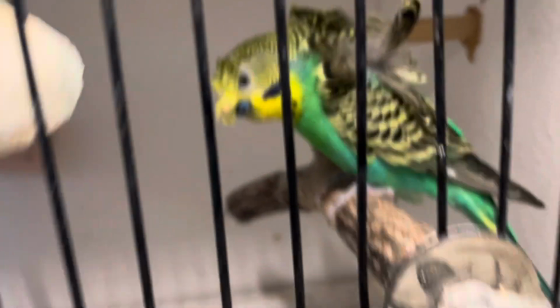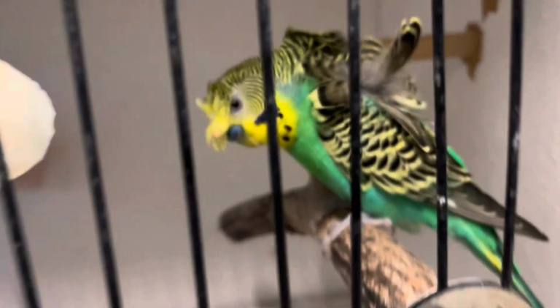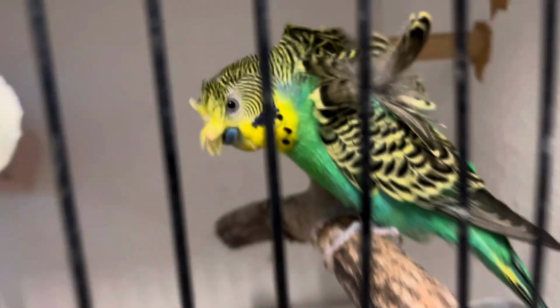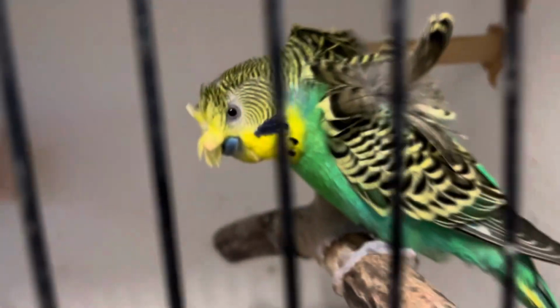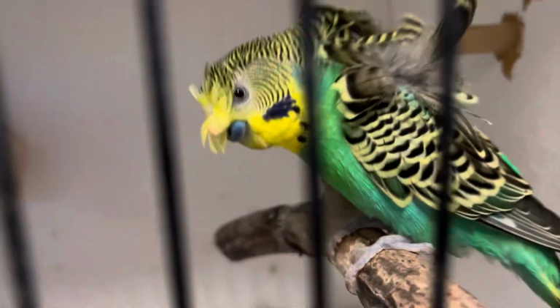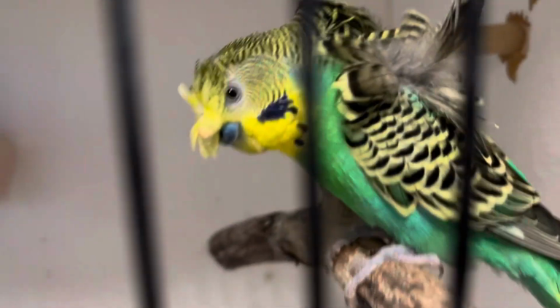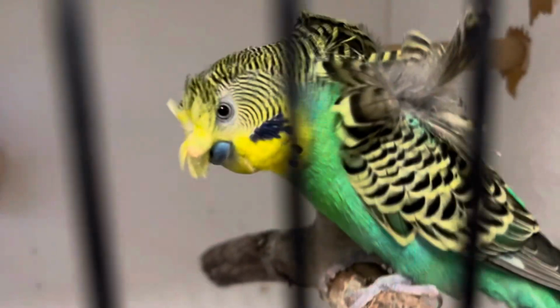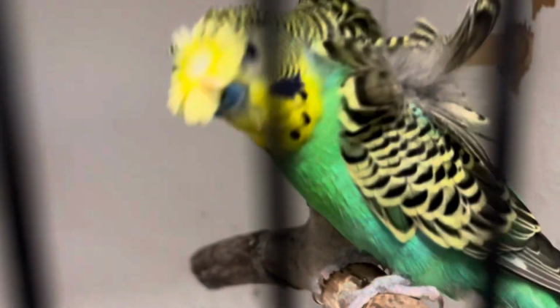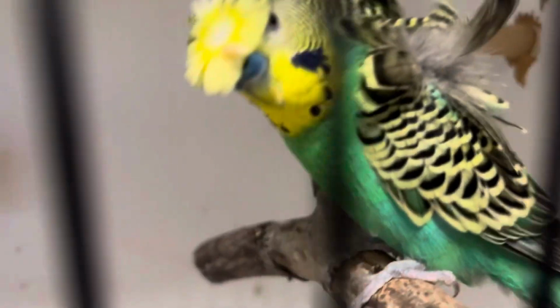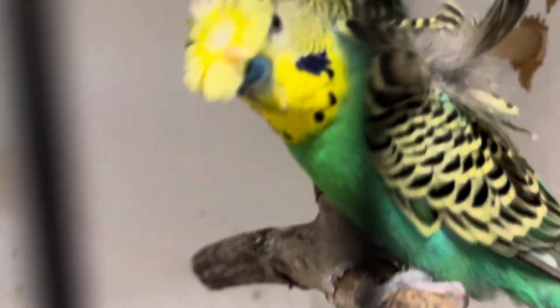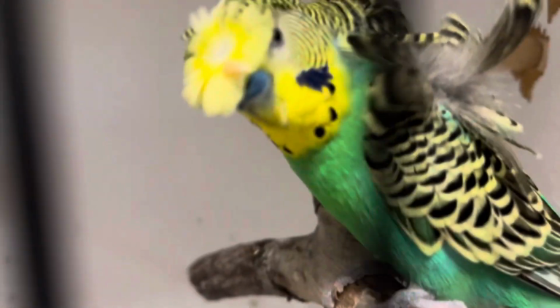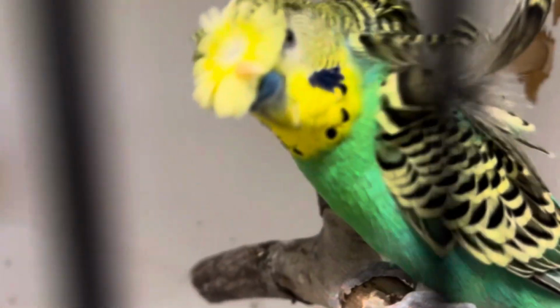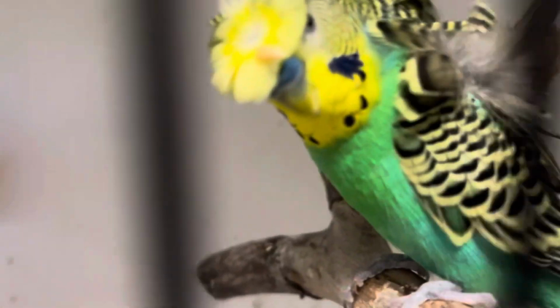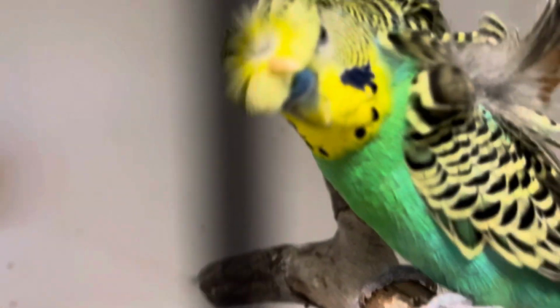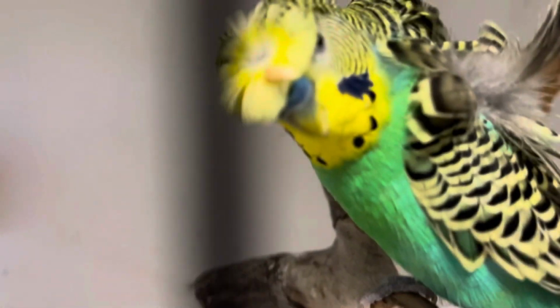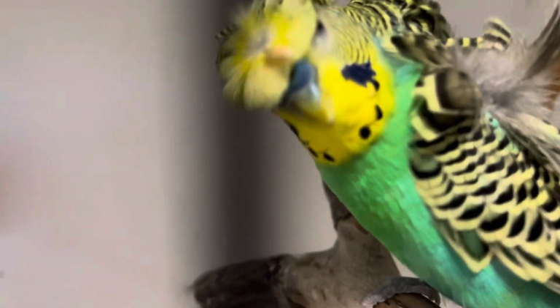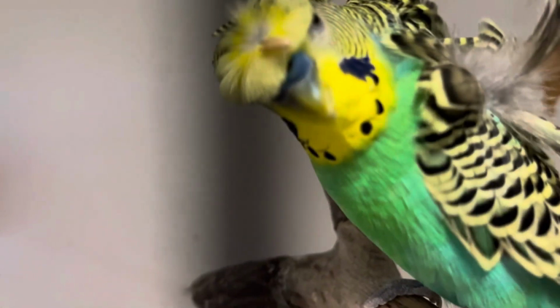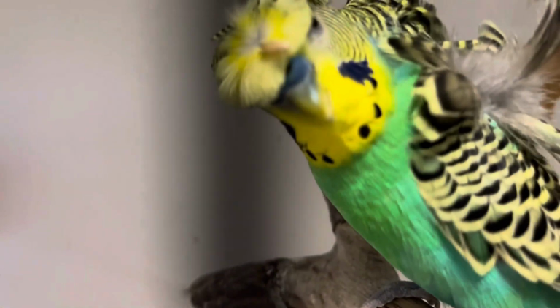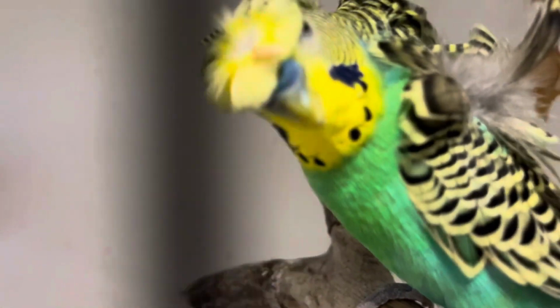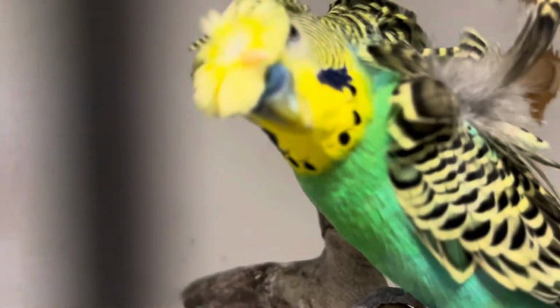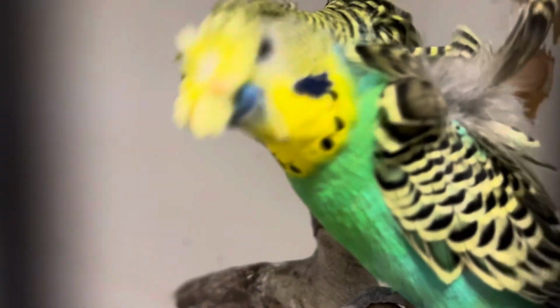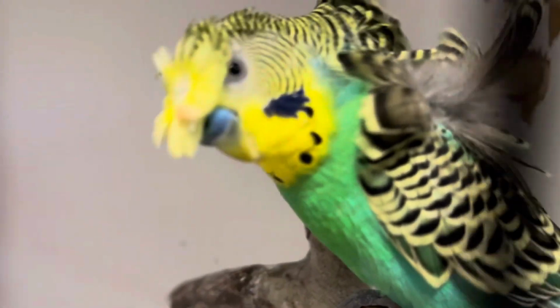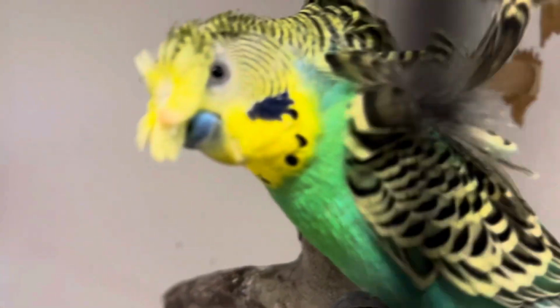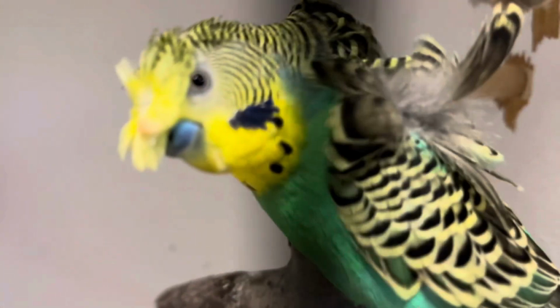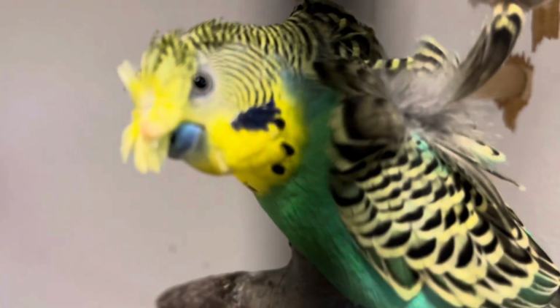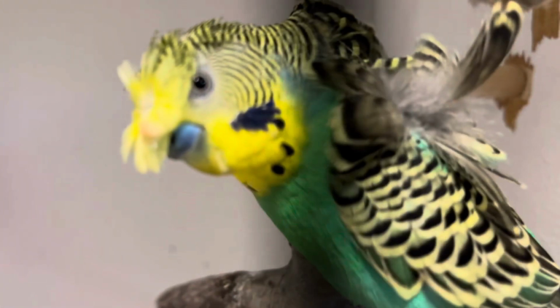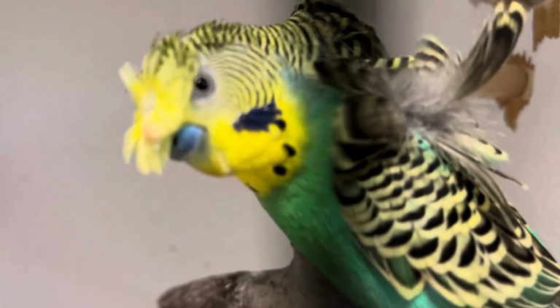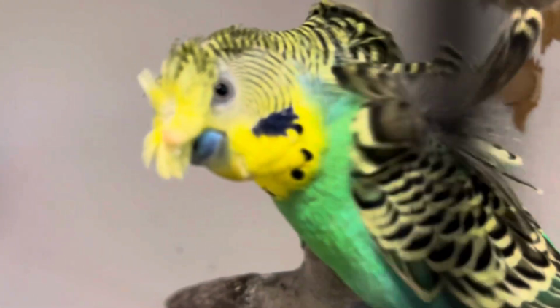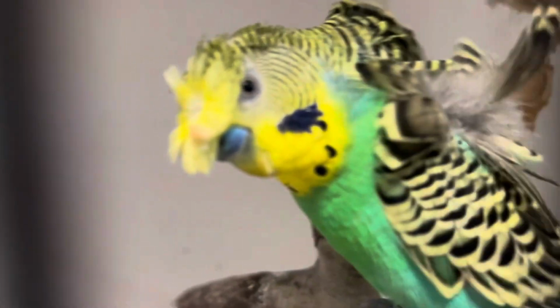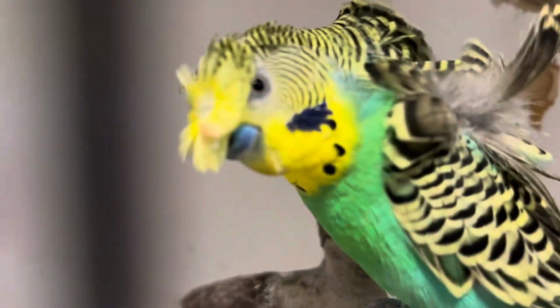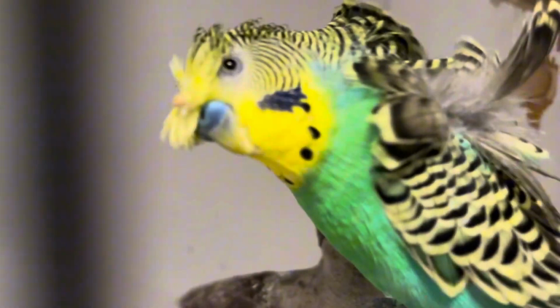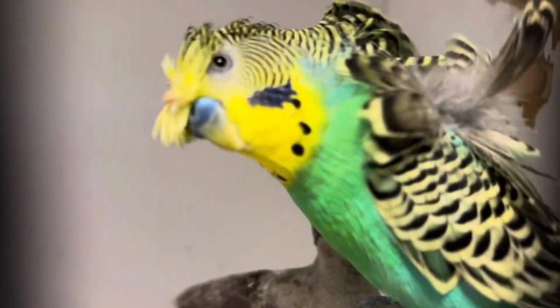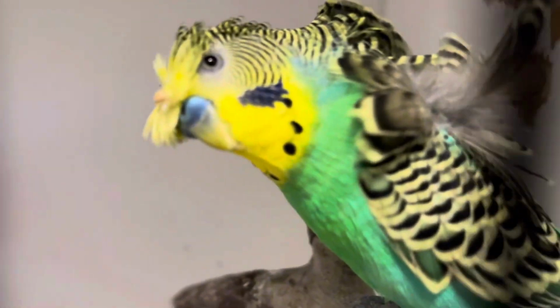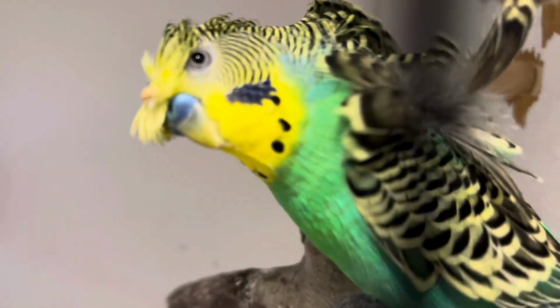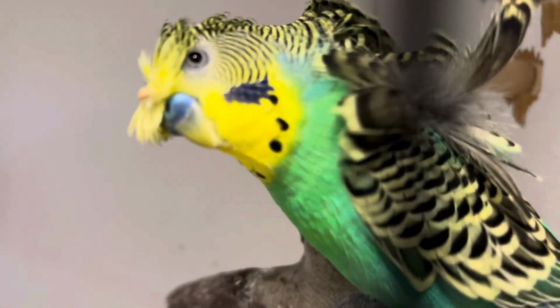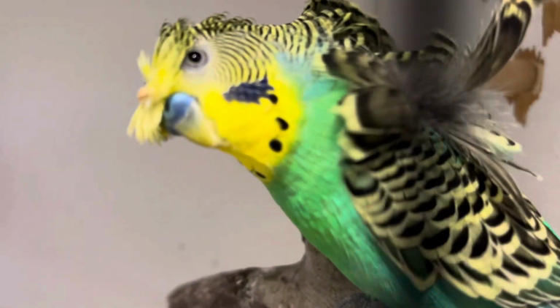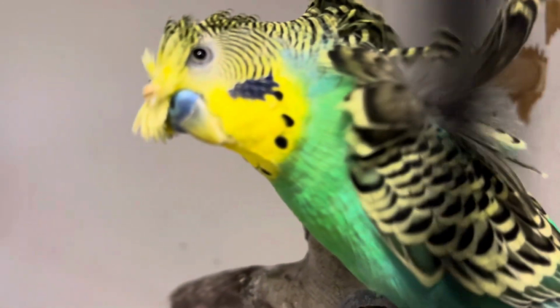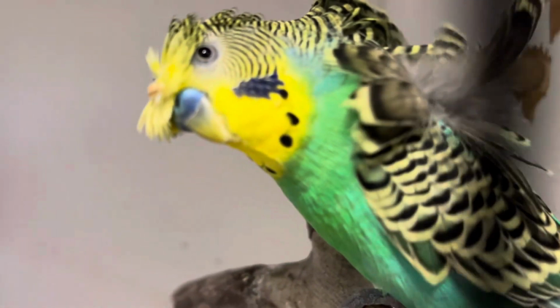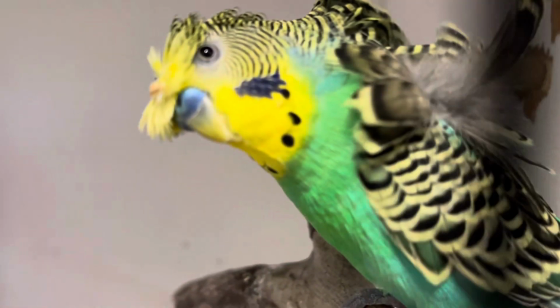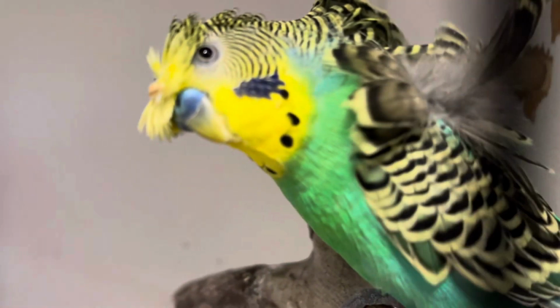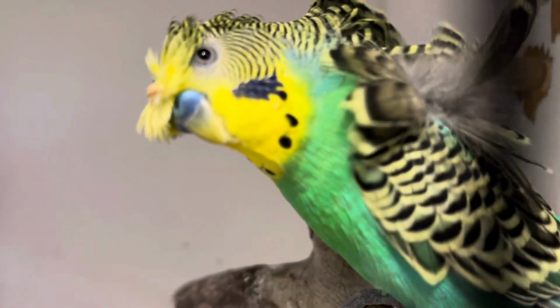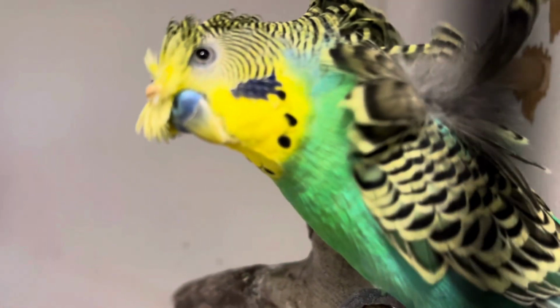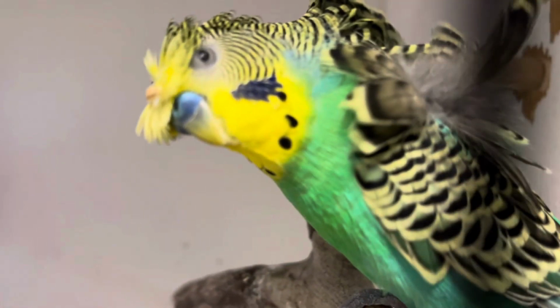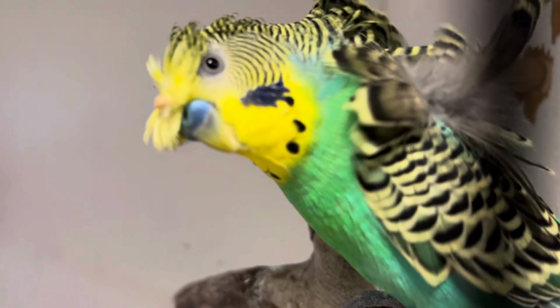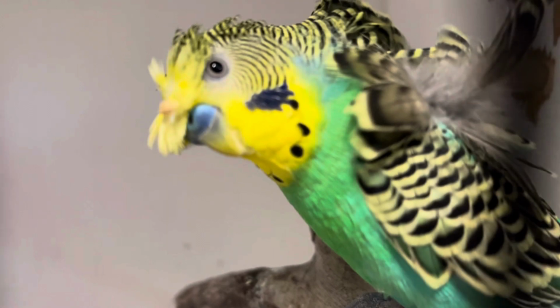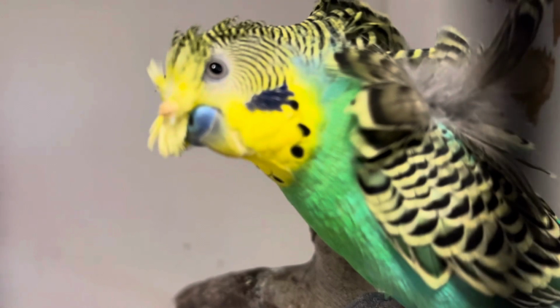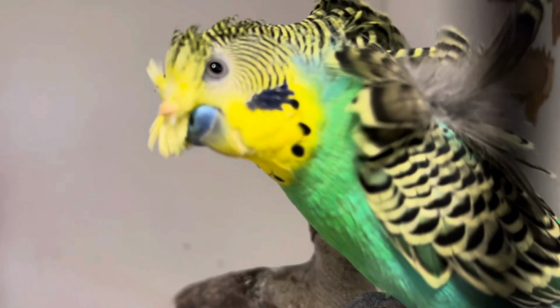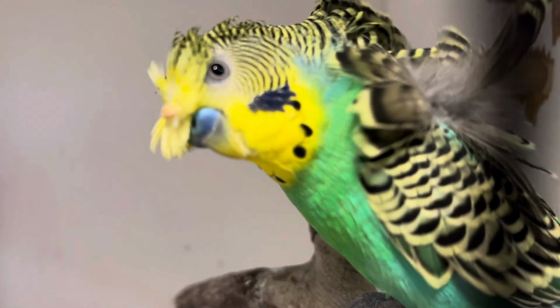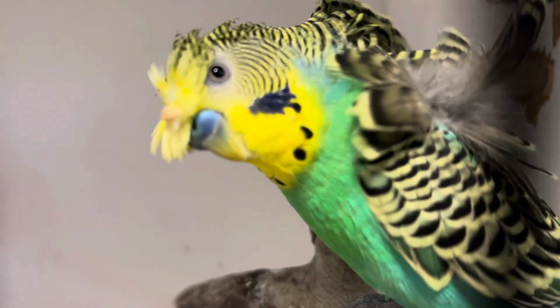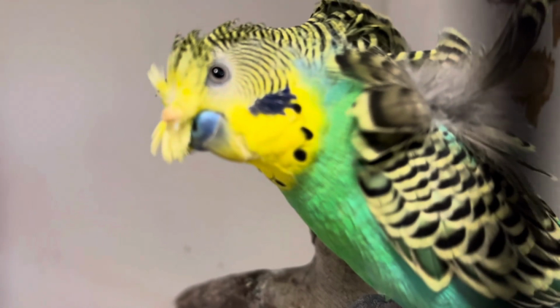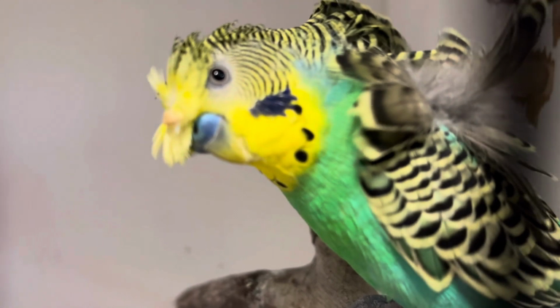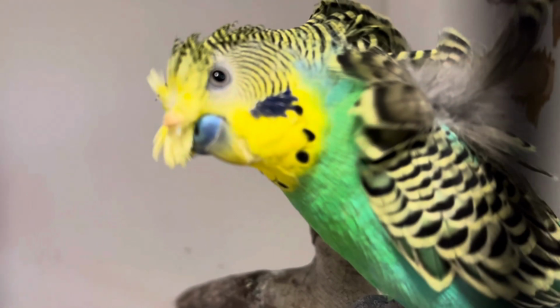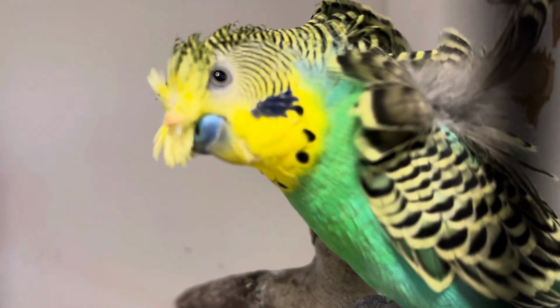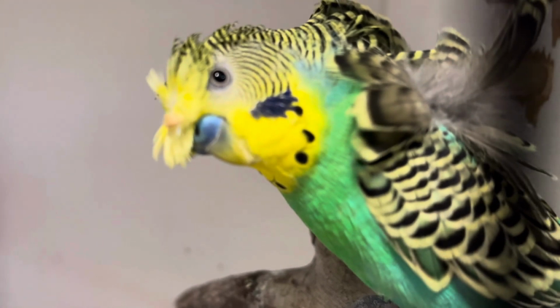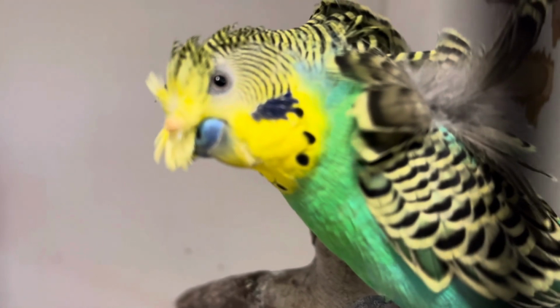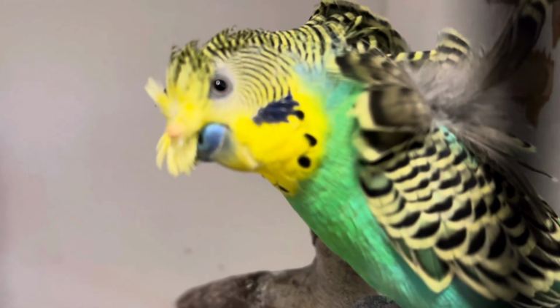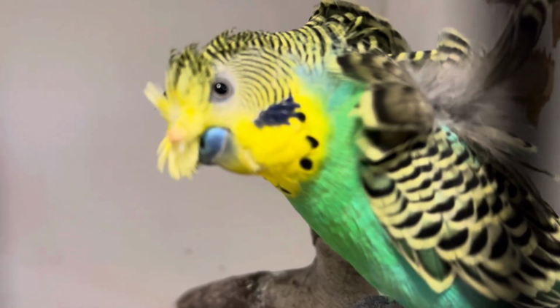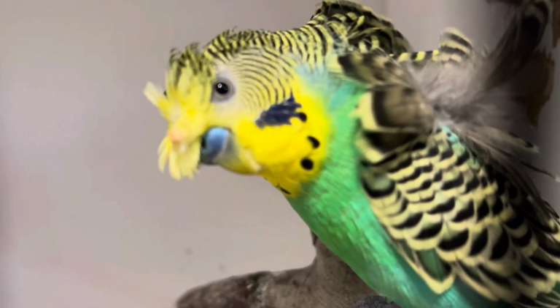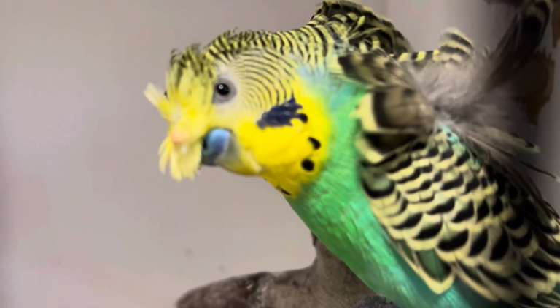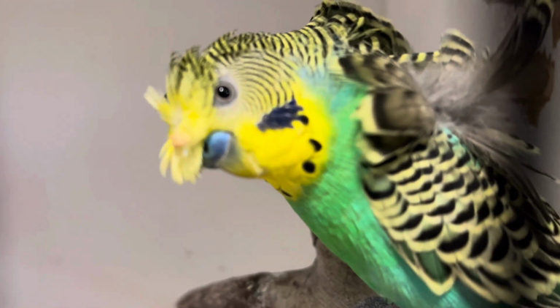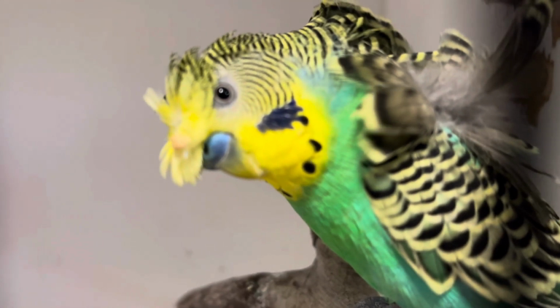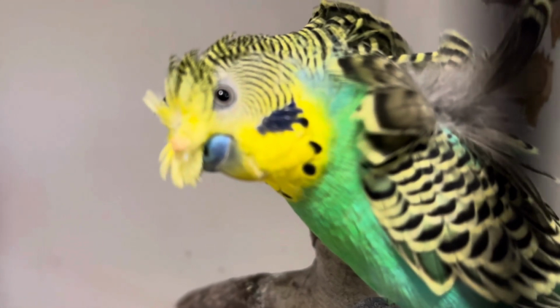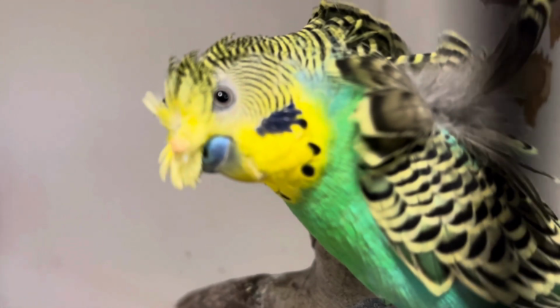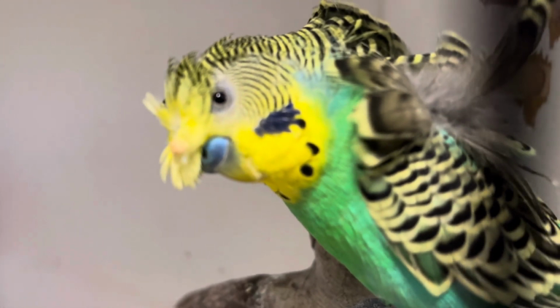Welcome back to another video. In this video, we're talking about Hagoromo budgie, also known as helicopter budgie.